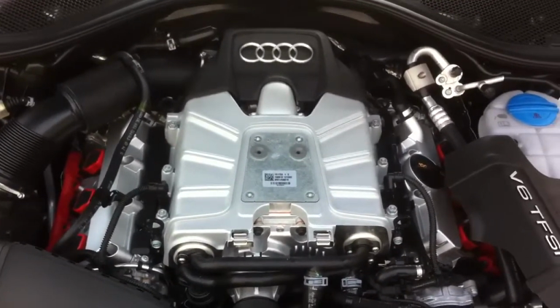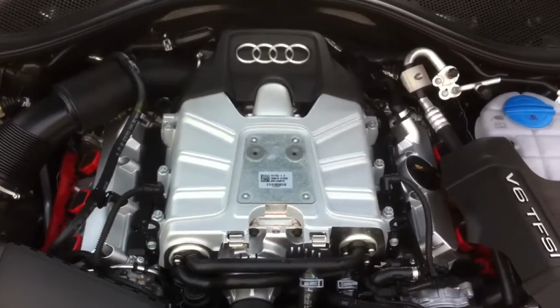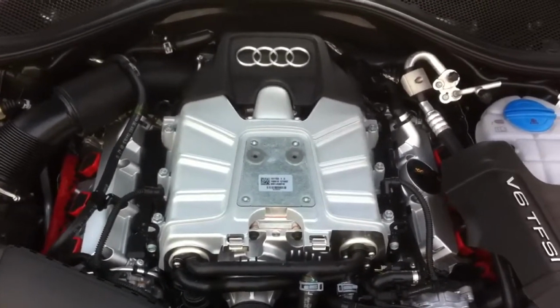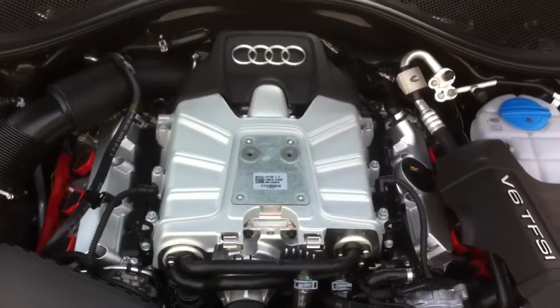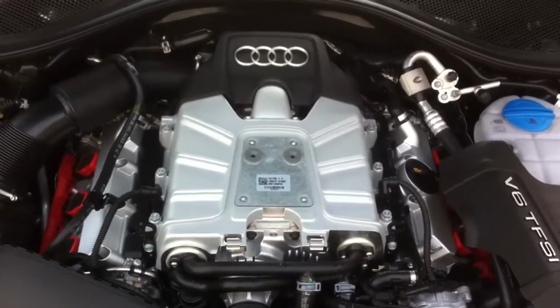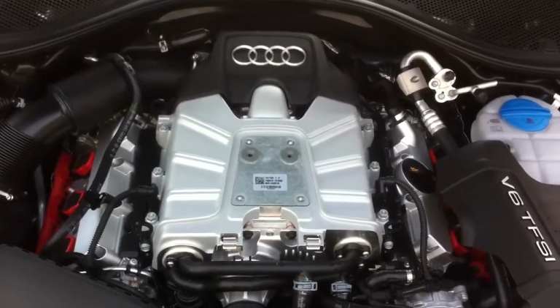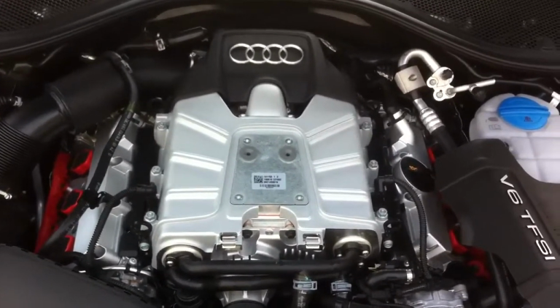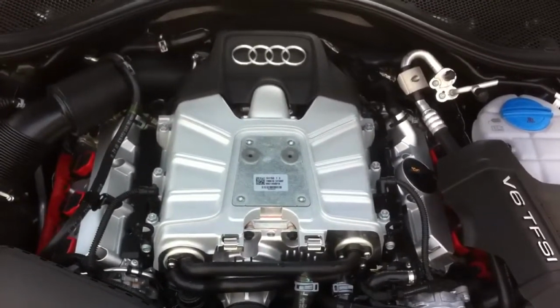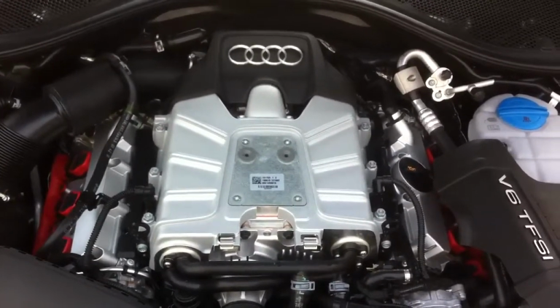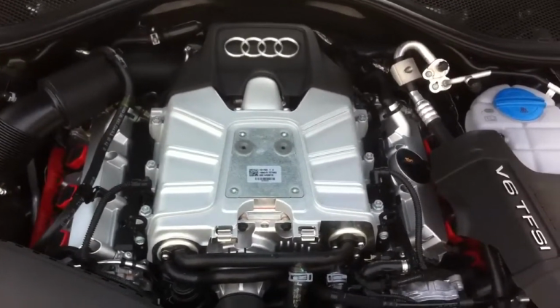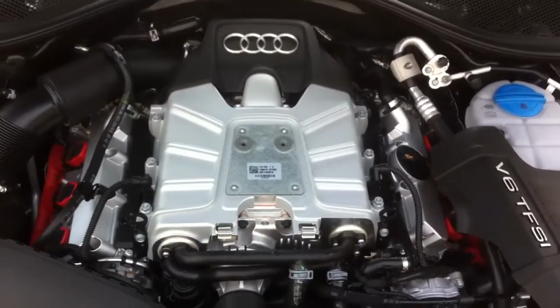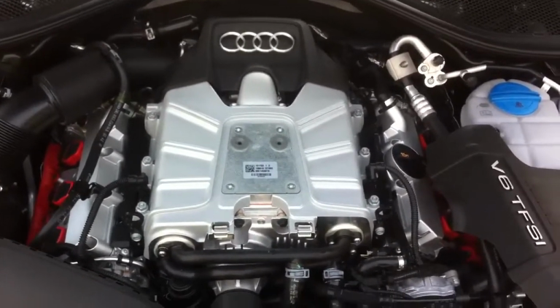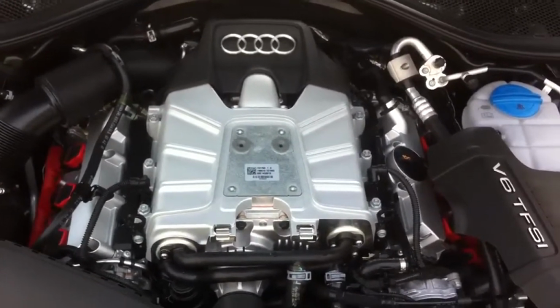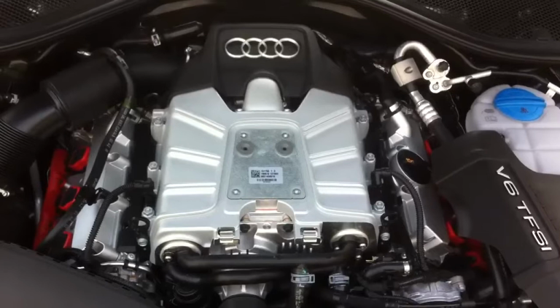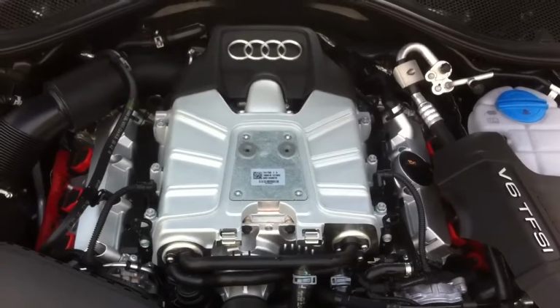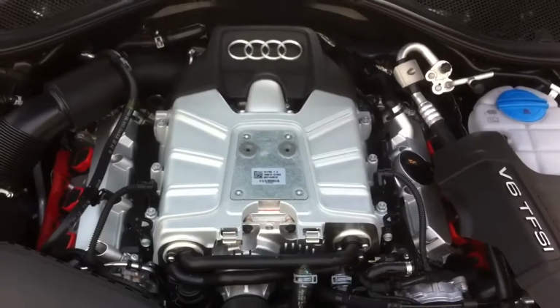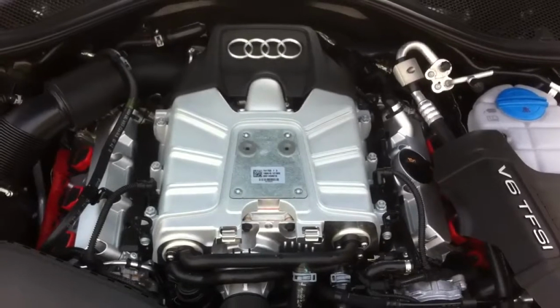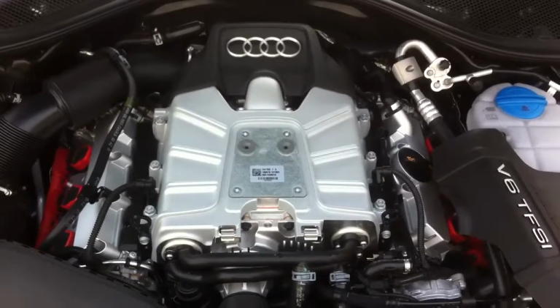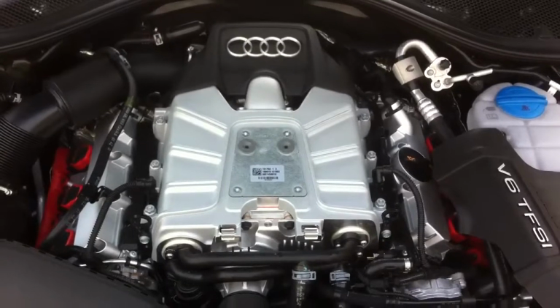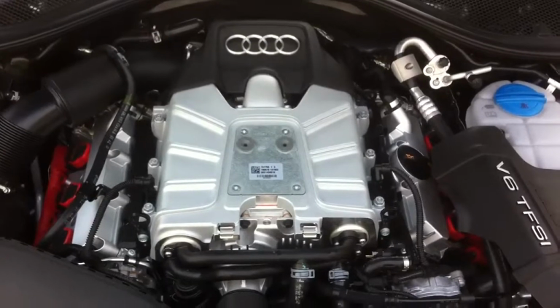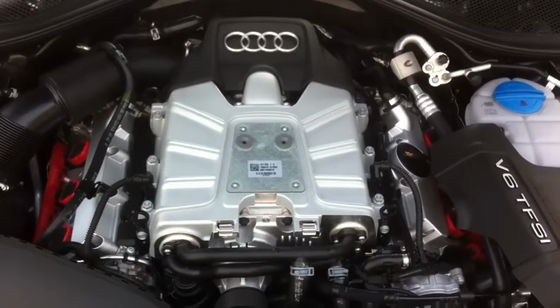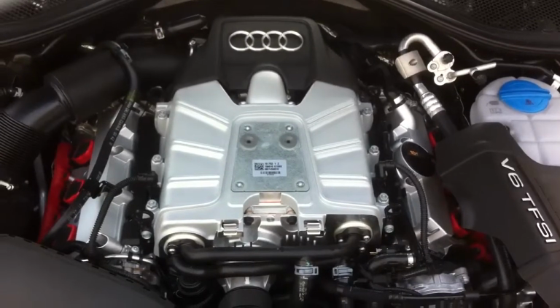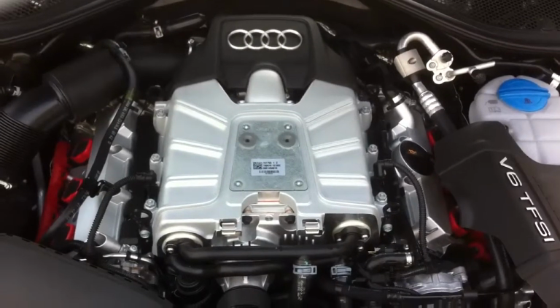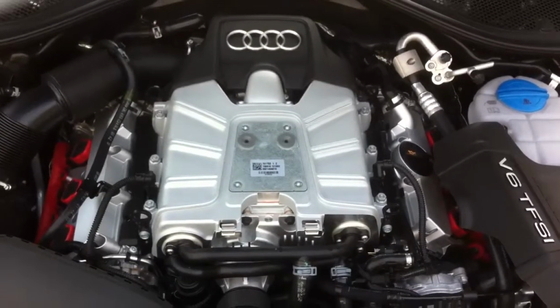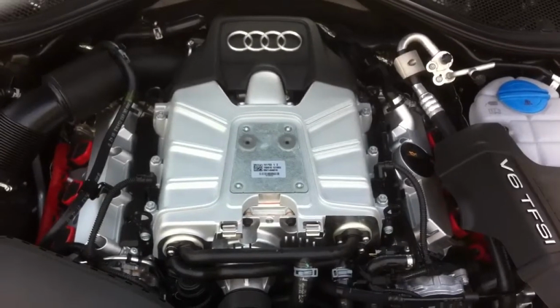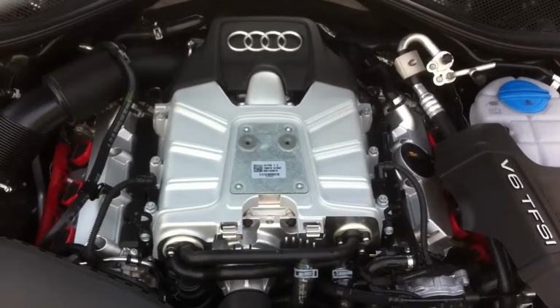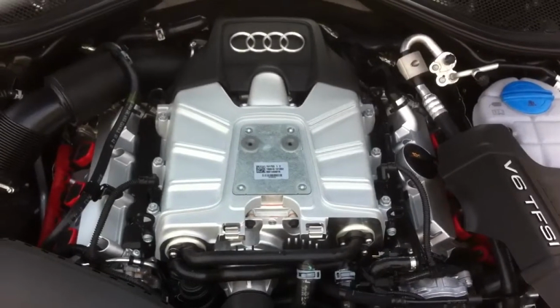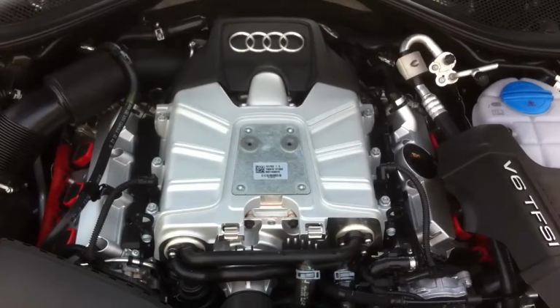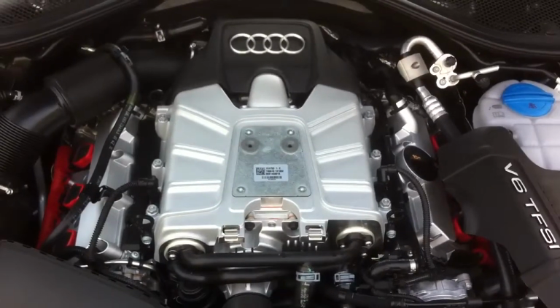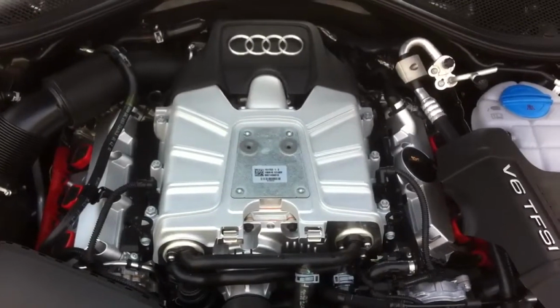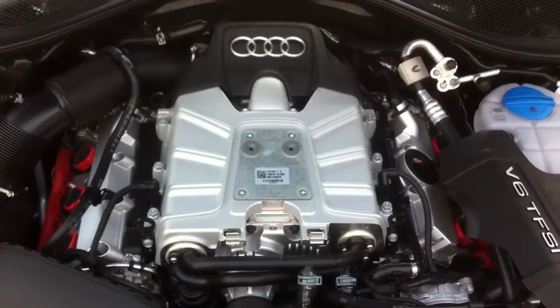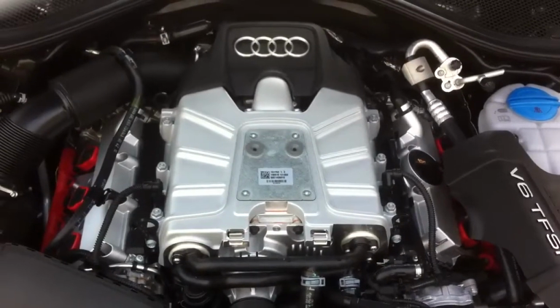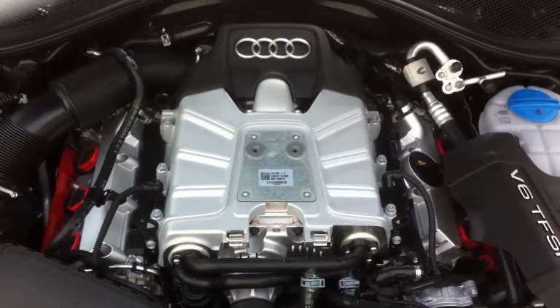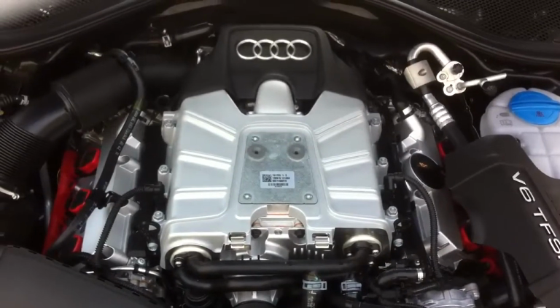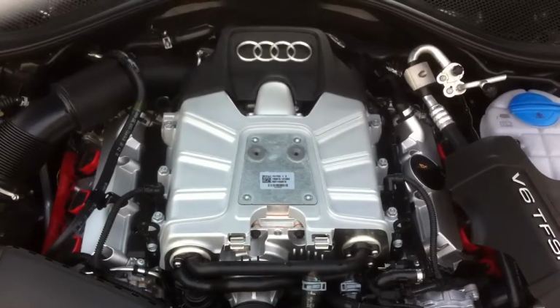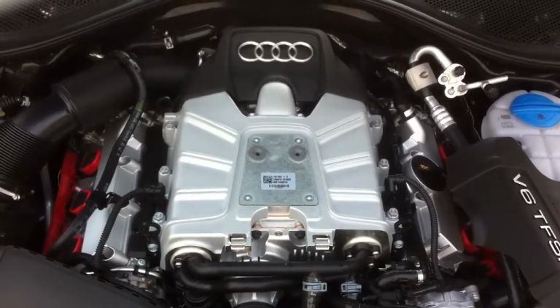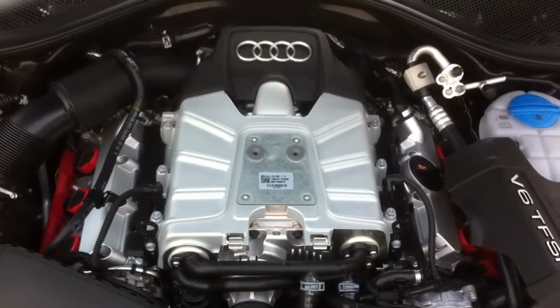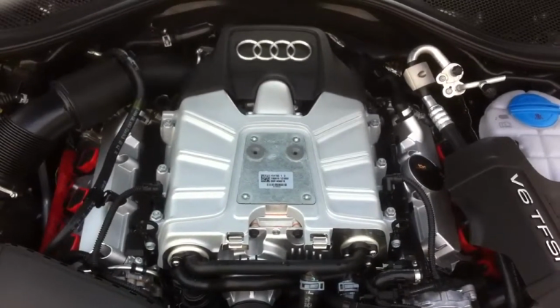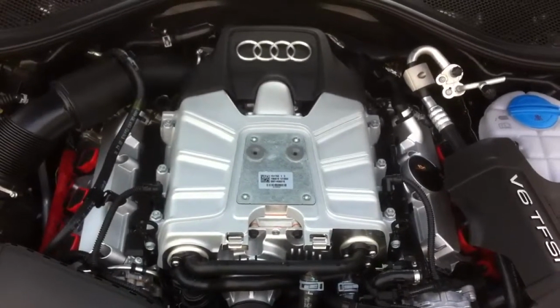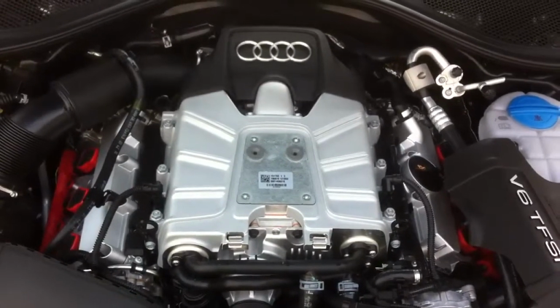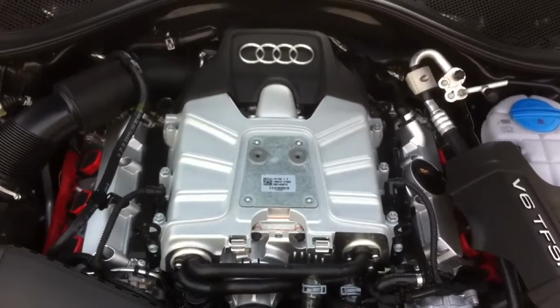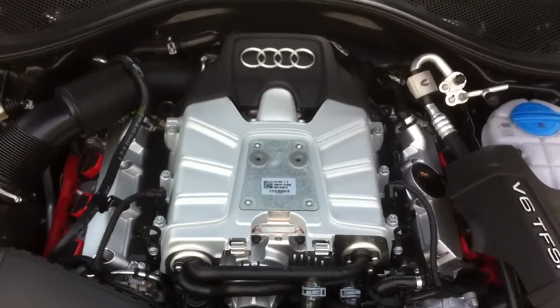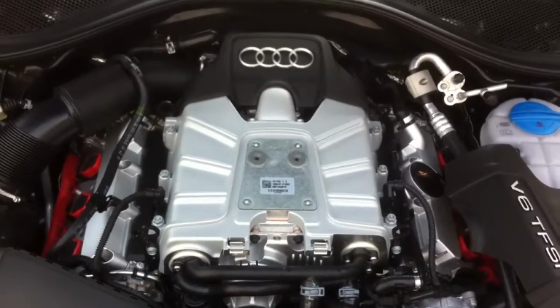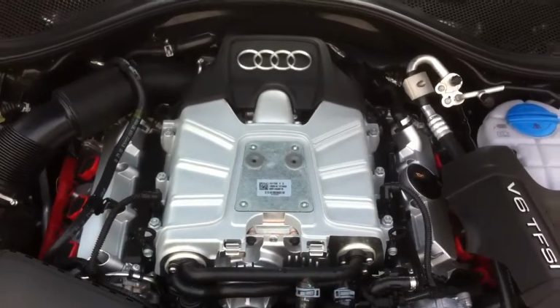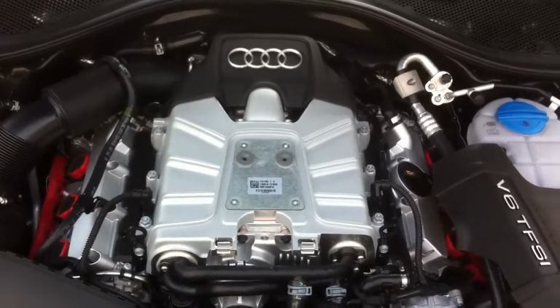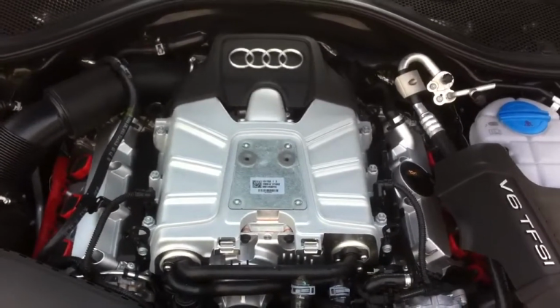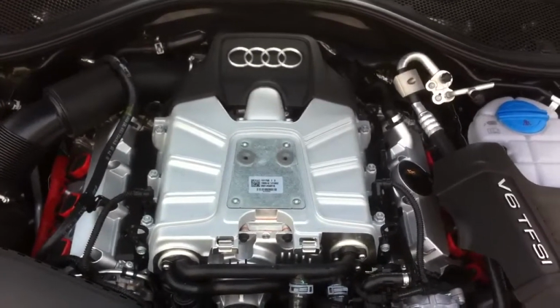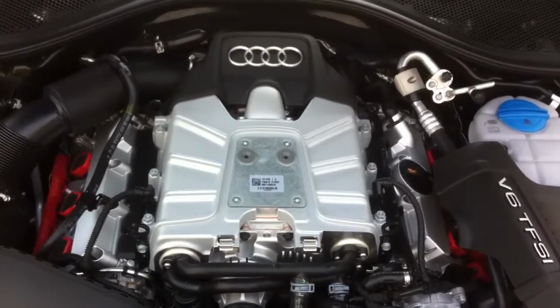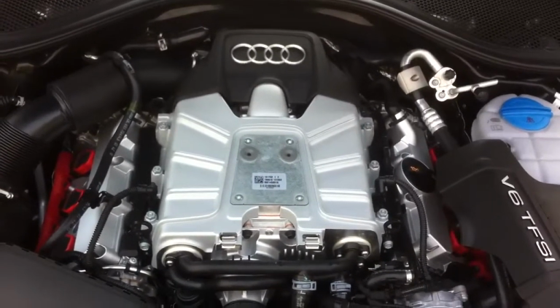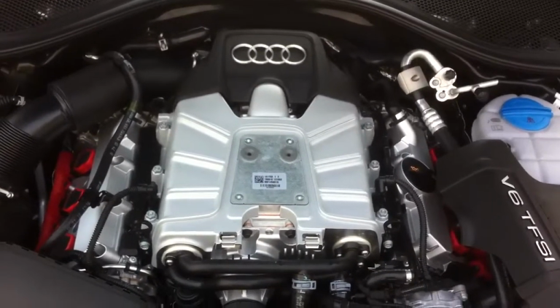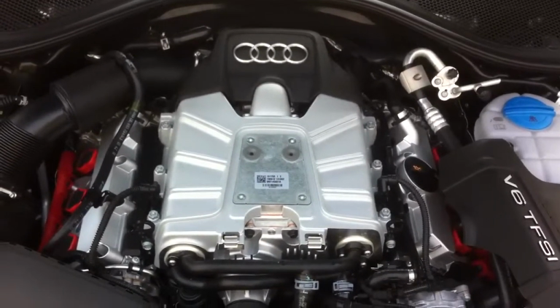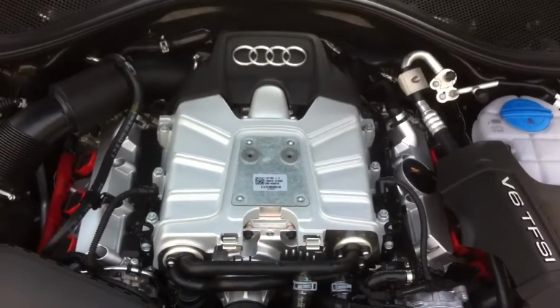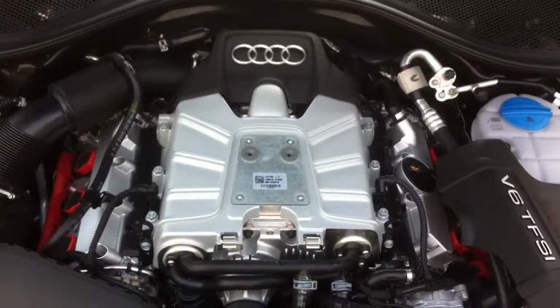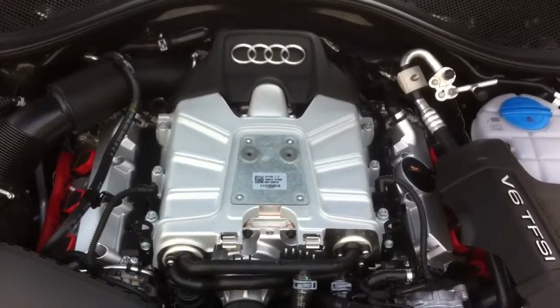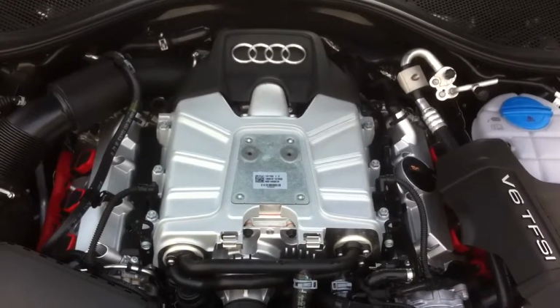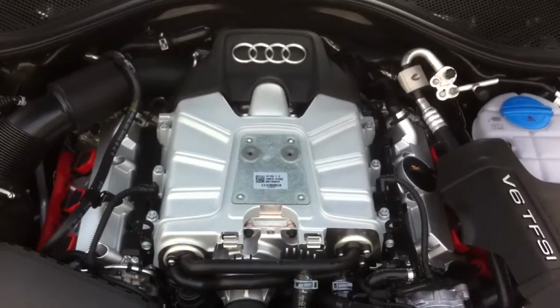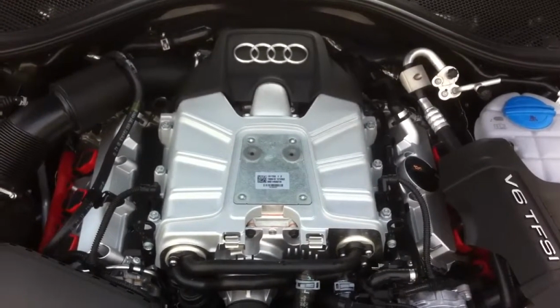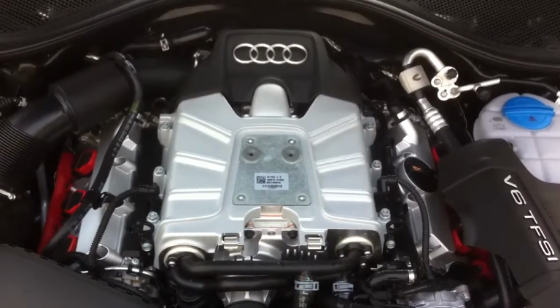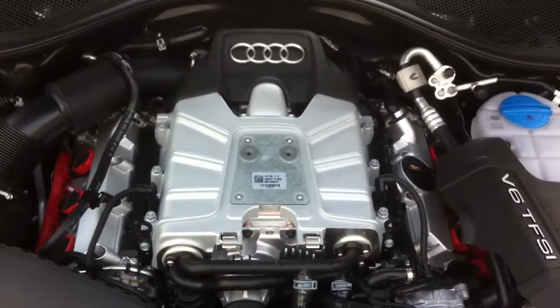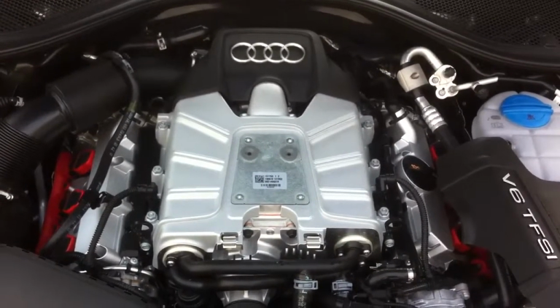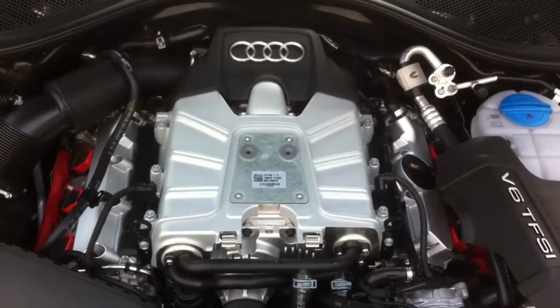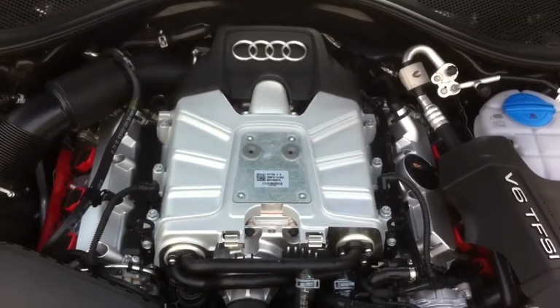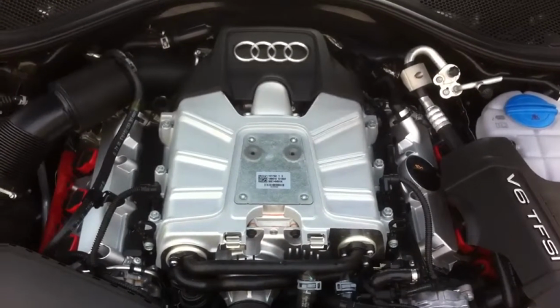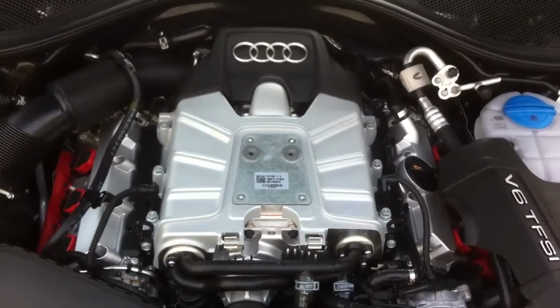There you have it, guys — the 2012 Audi A7 3.0T engine review. Thanks for watching.